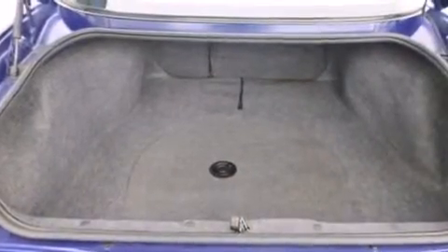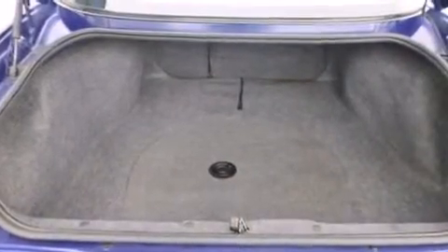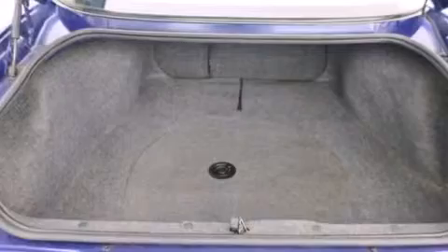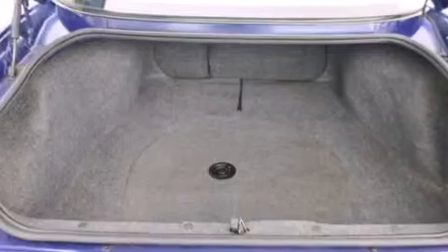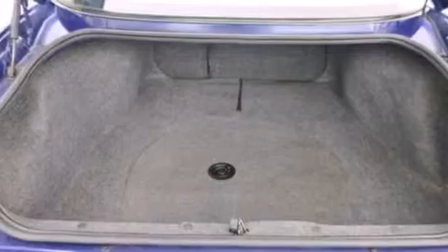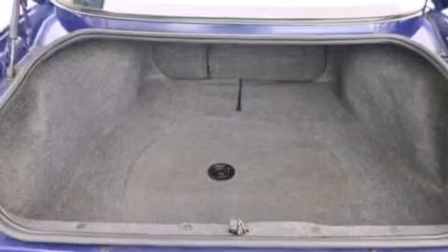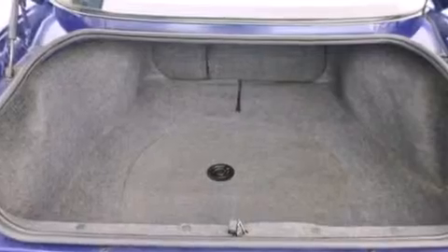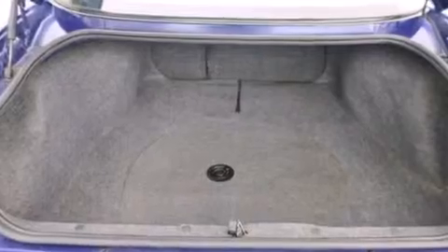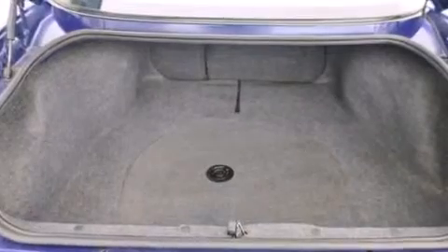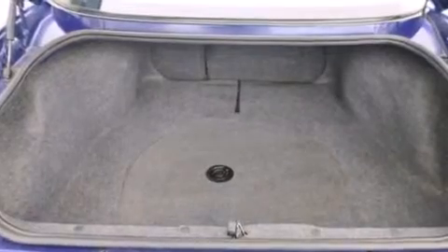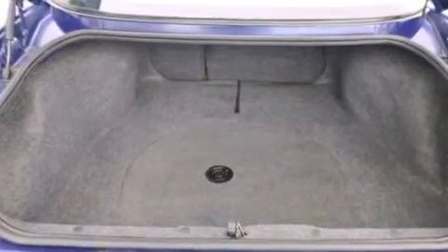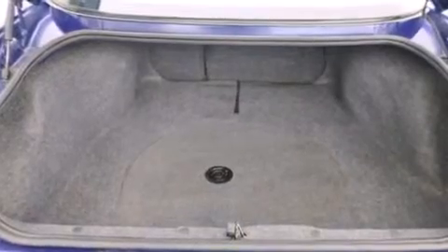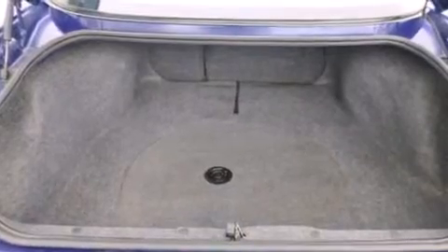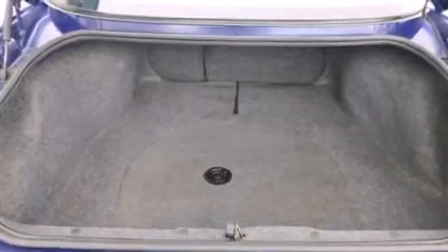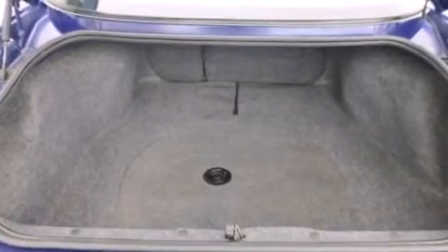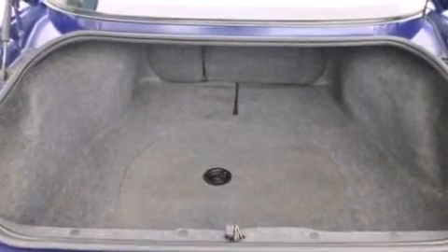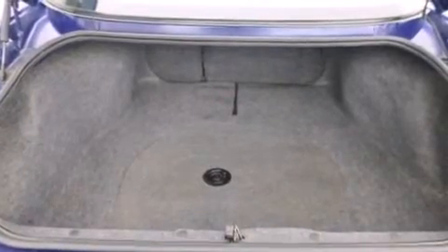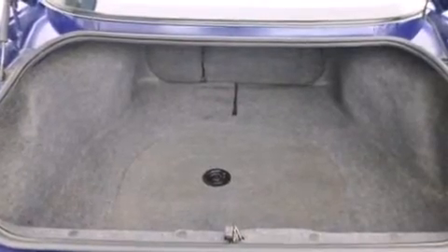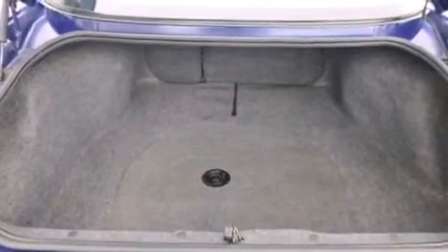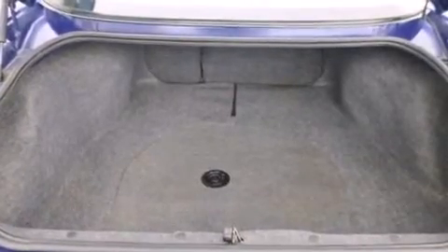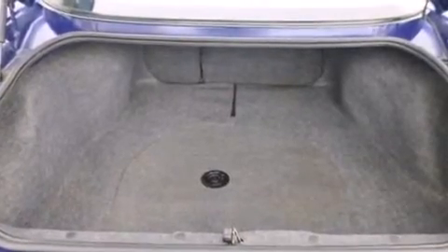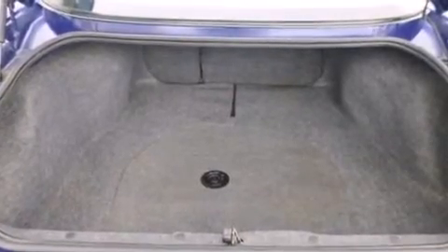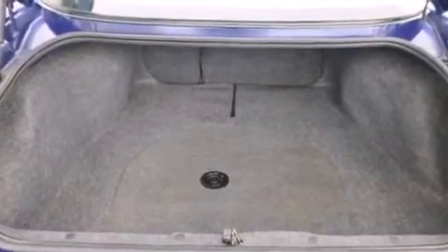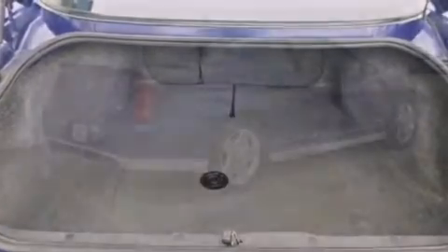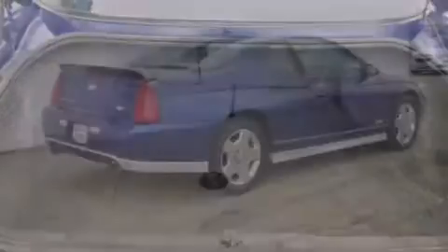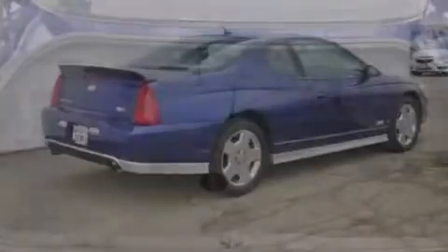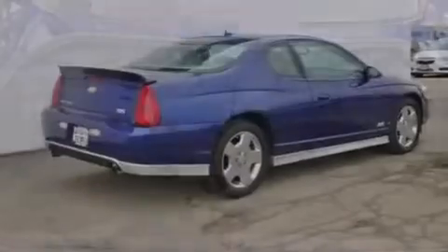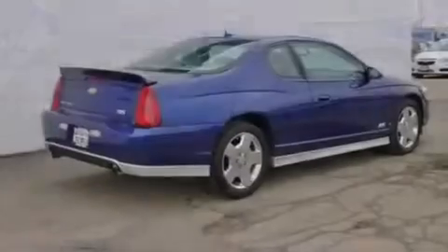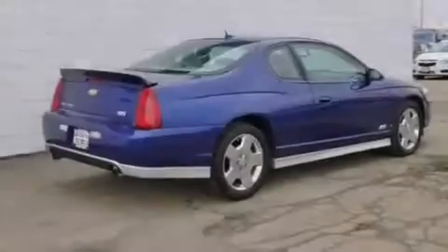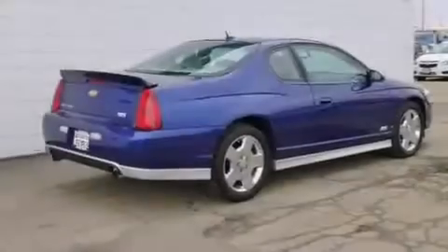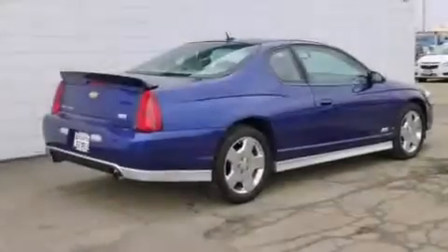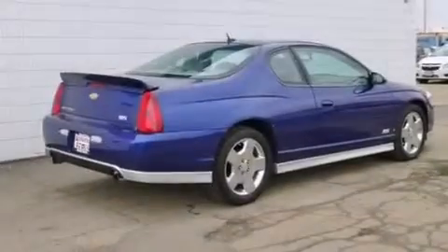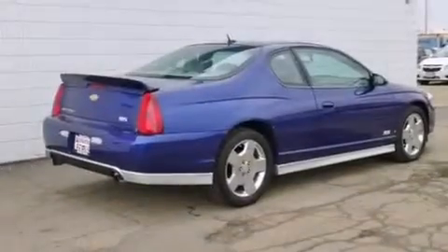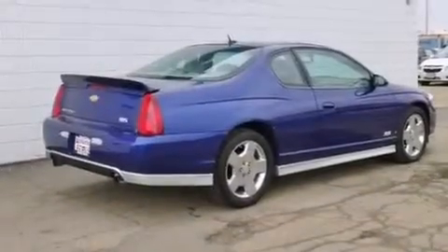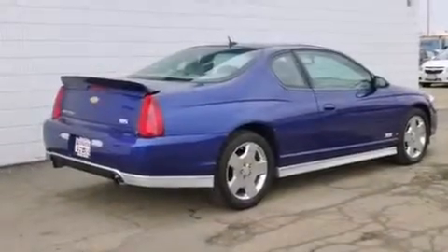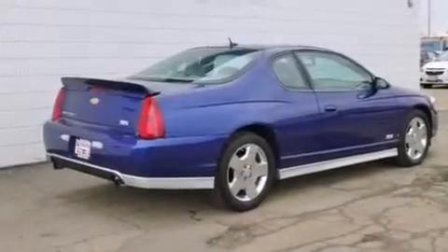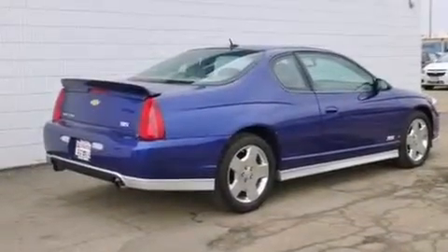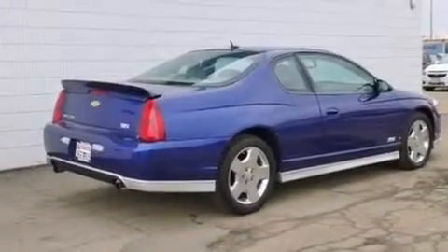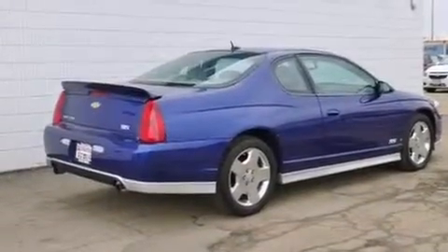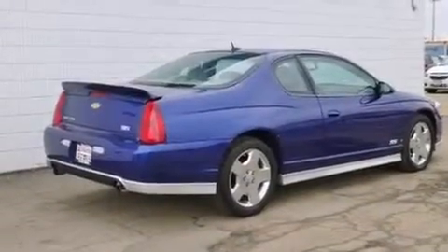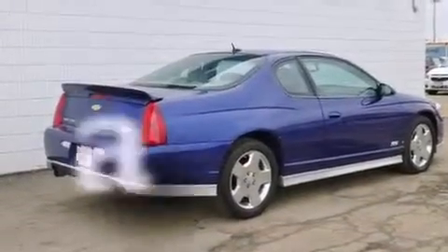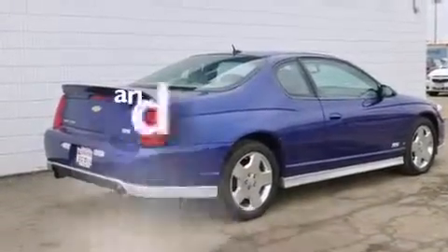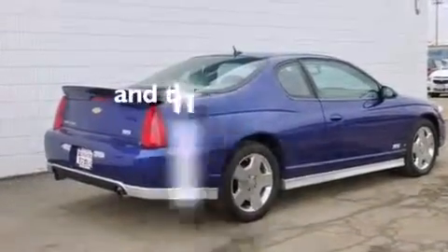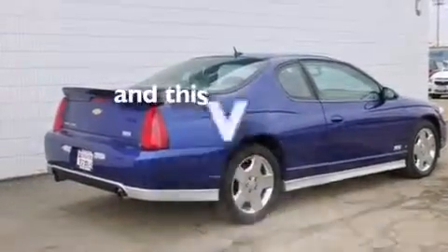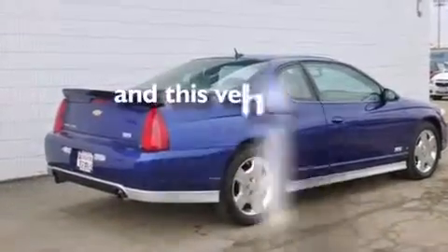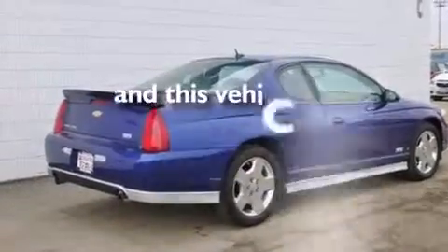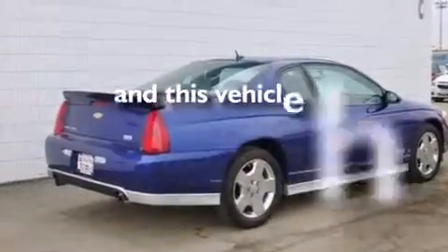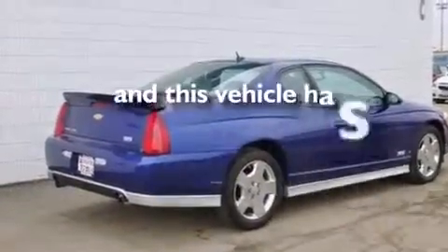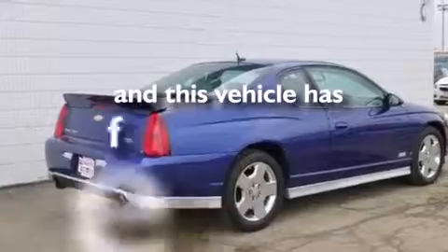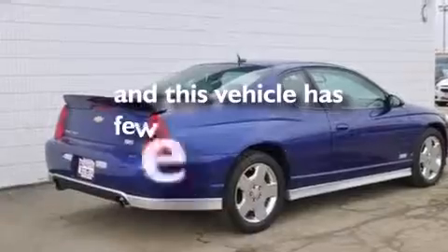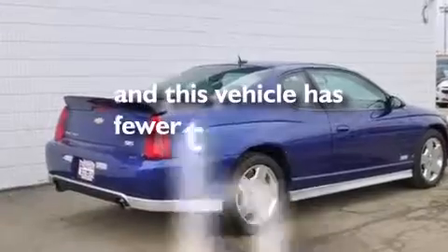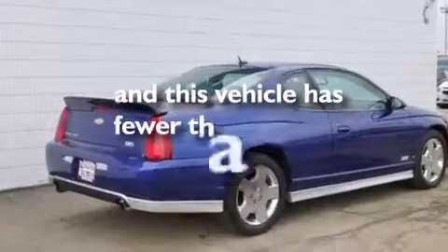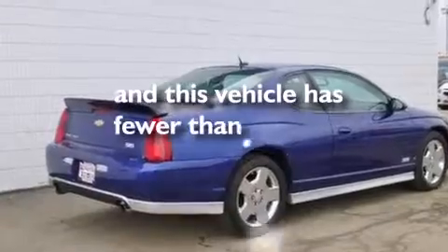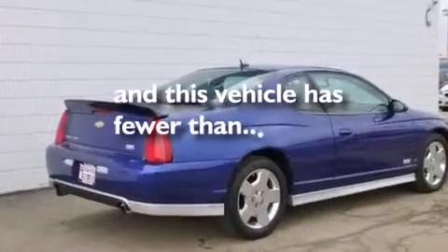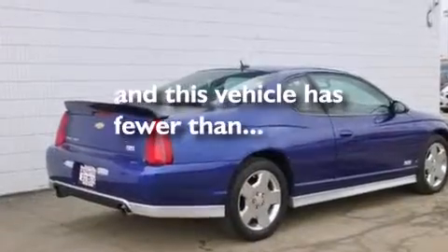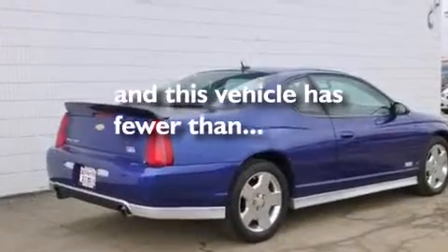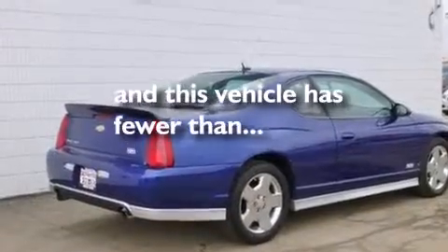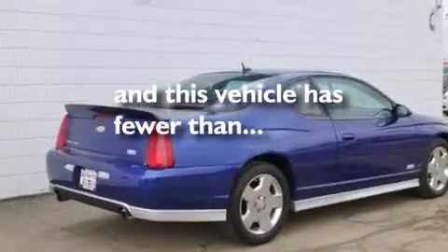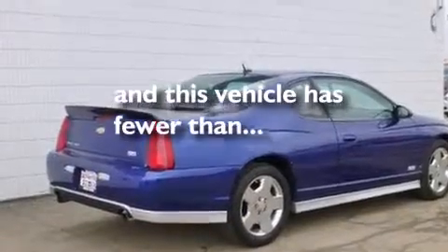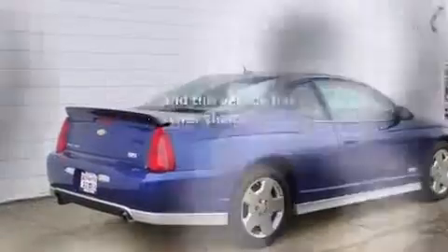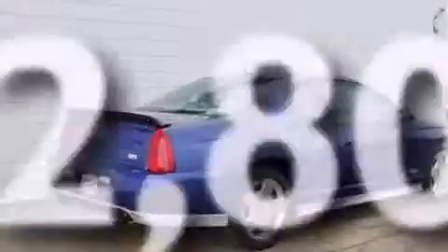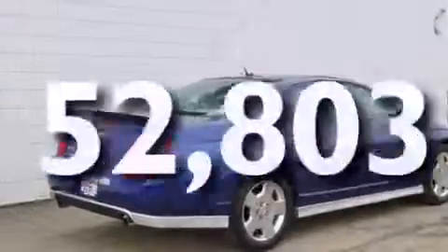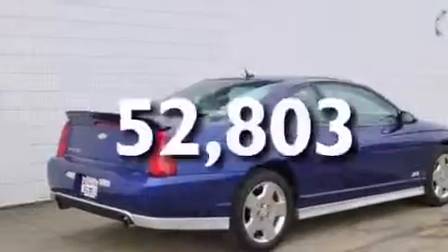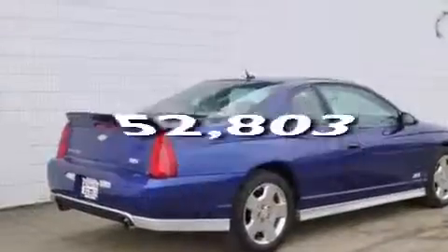Additional features include traction control, an anti-lock braking system, keyless entry, and this vehicle has fewer than 53,000 miles on the odometer.